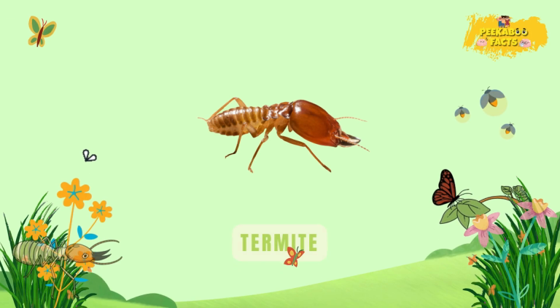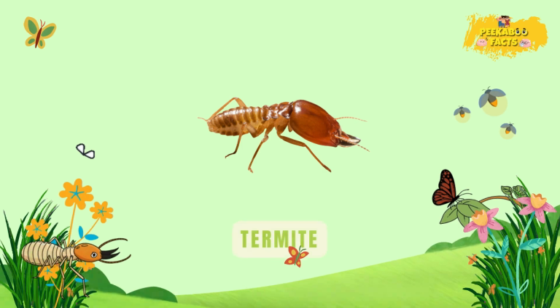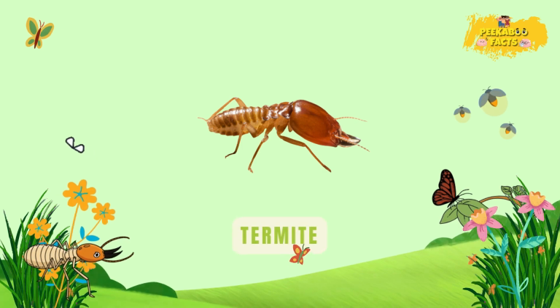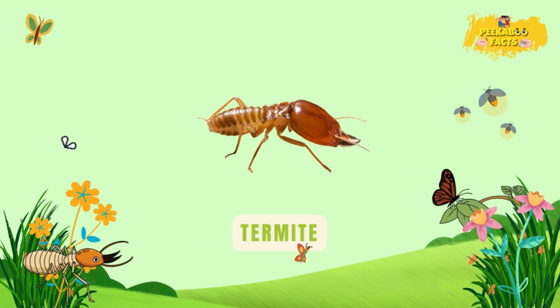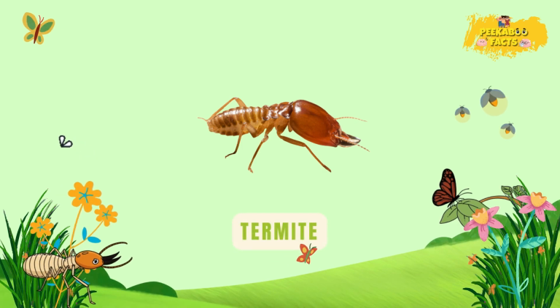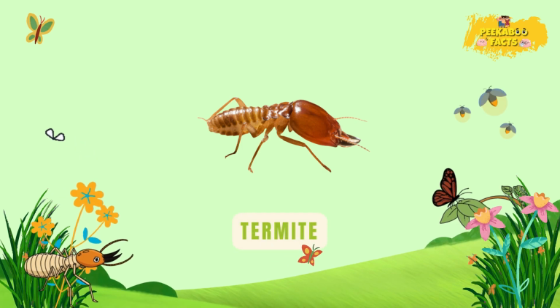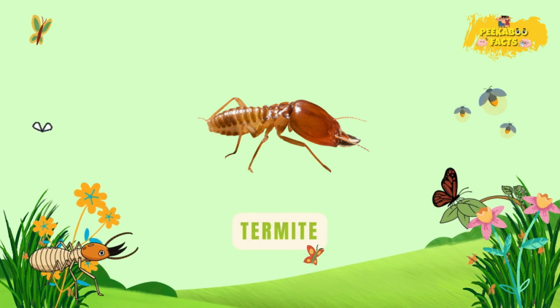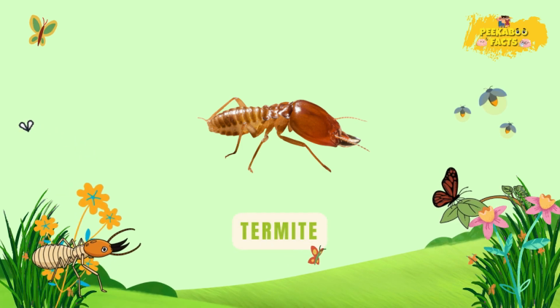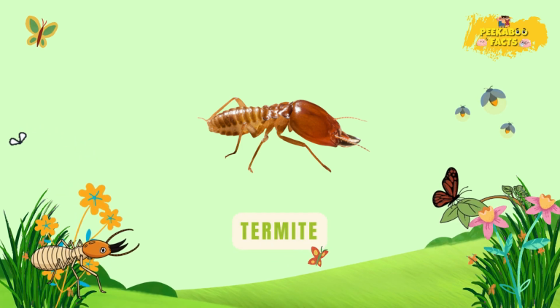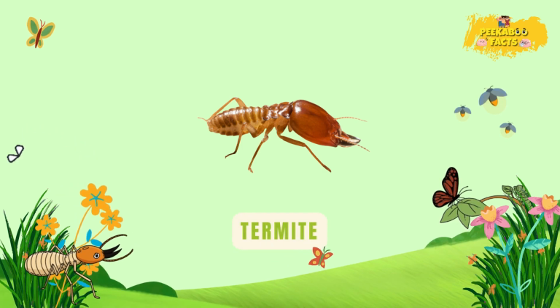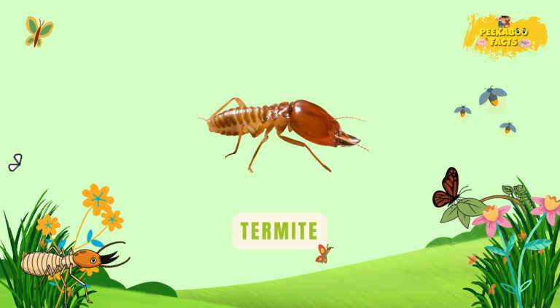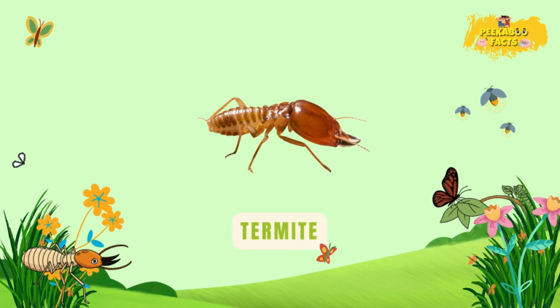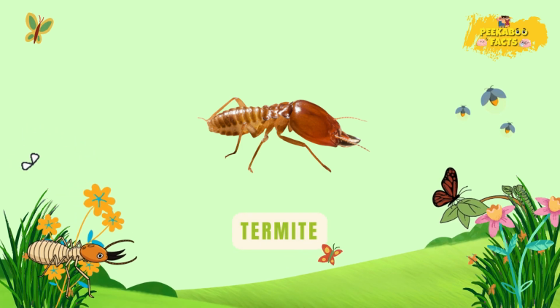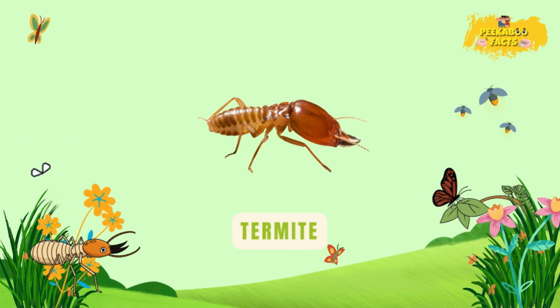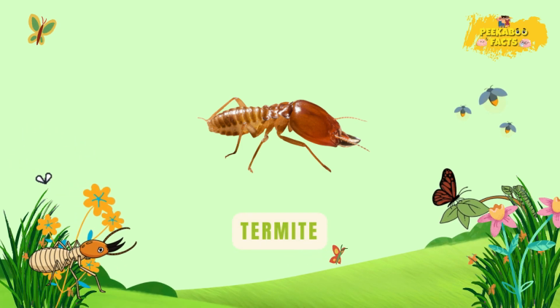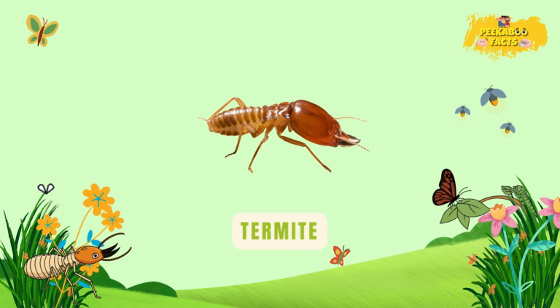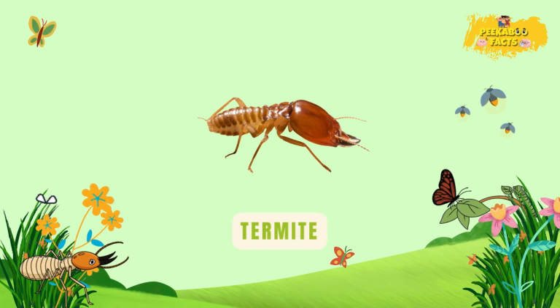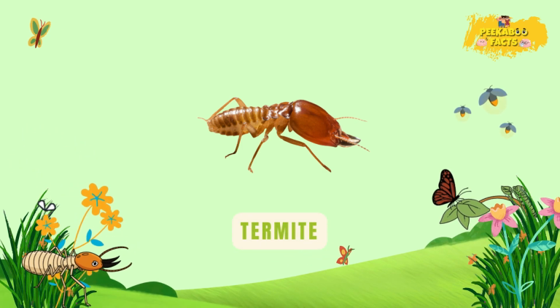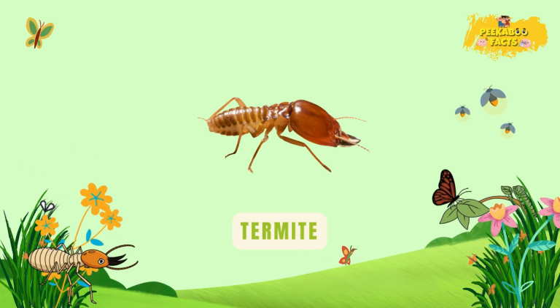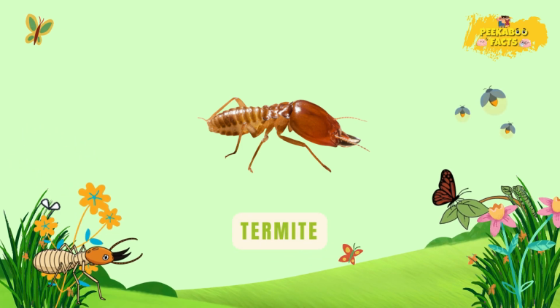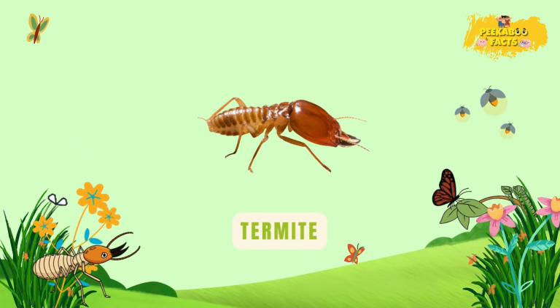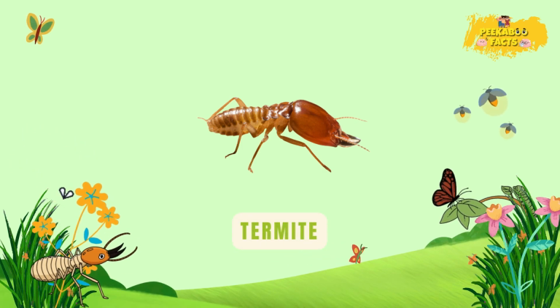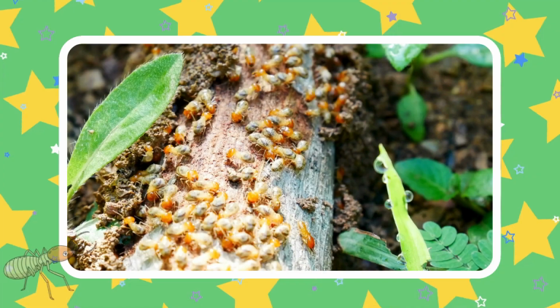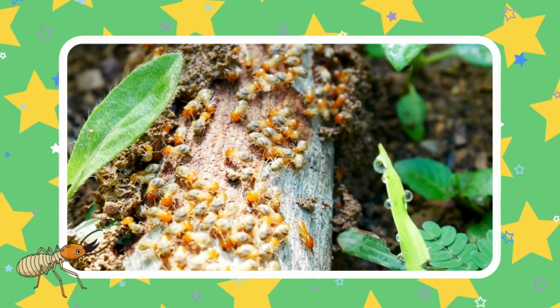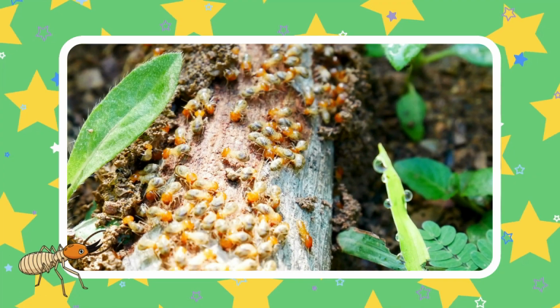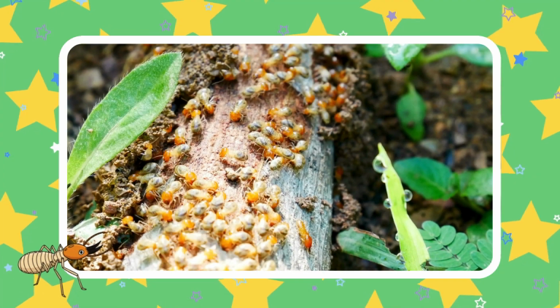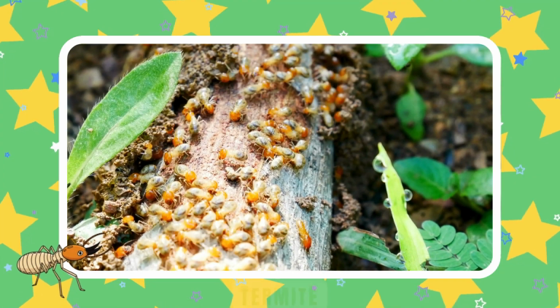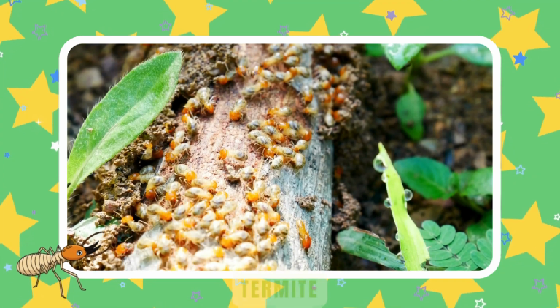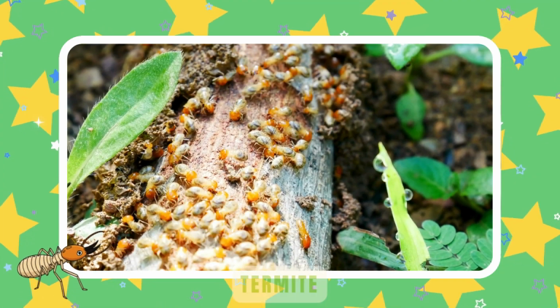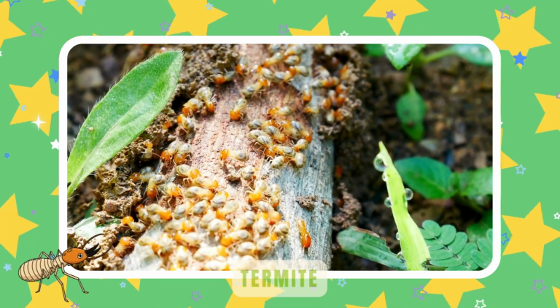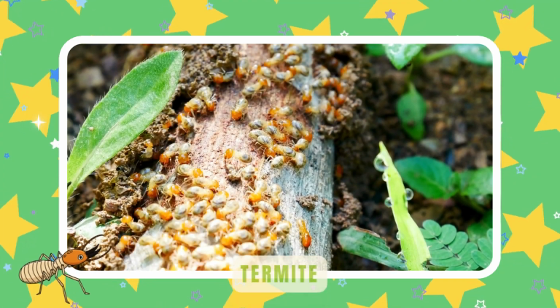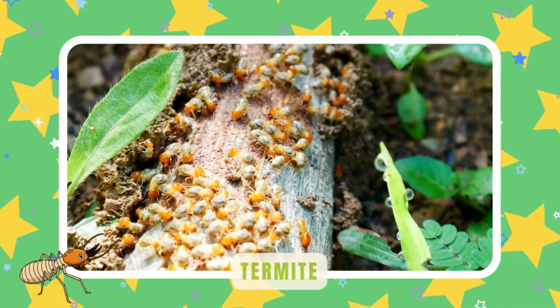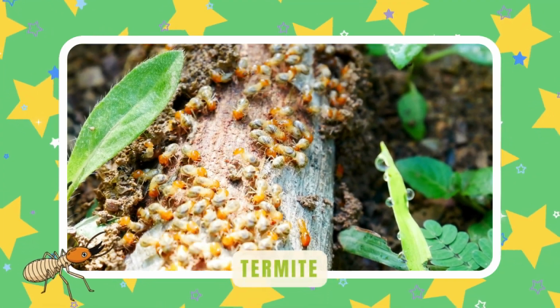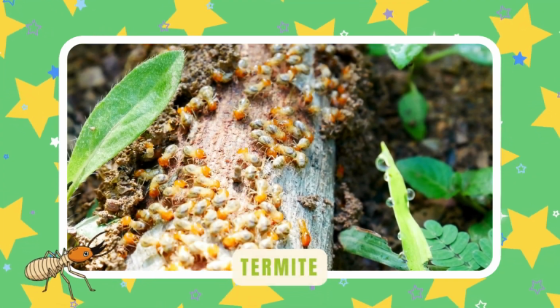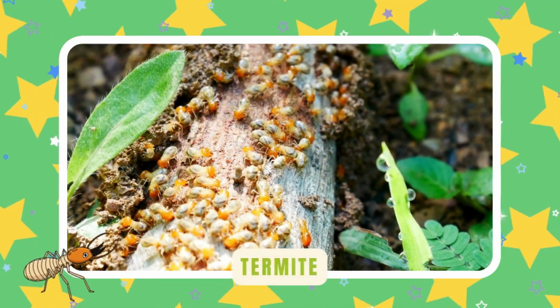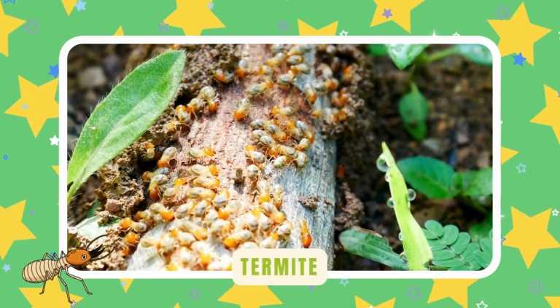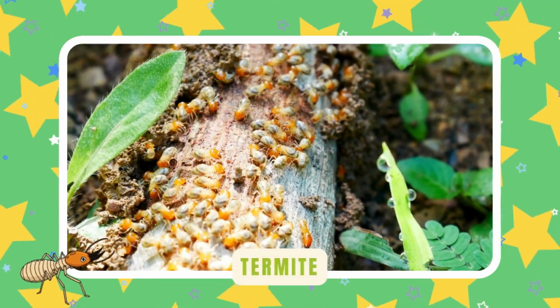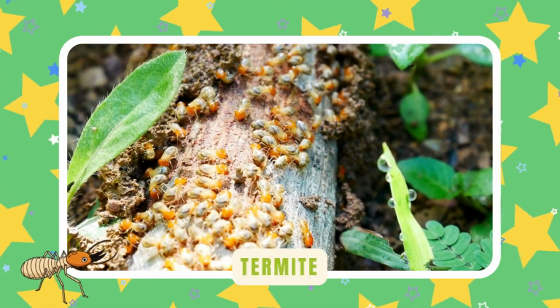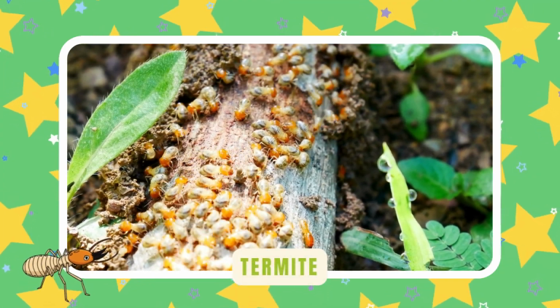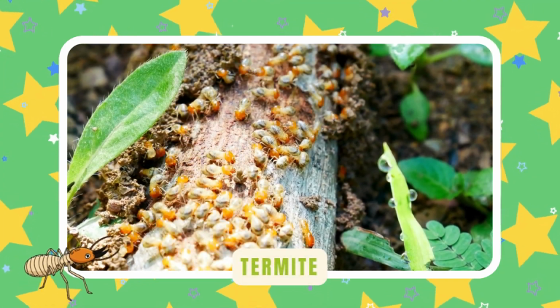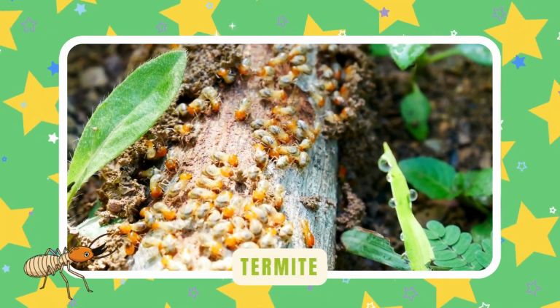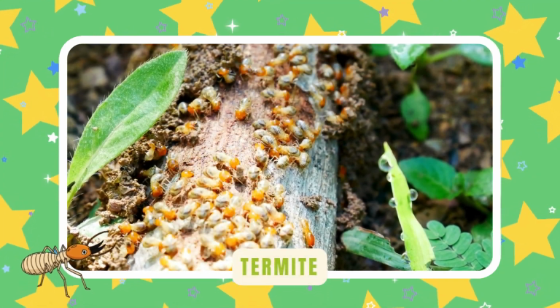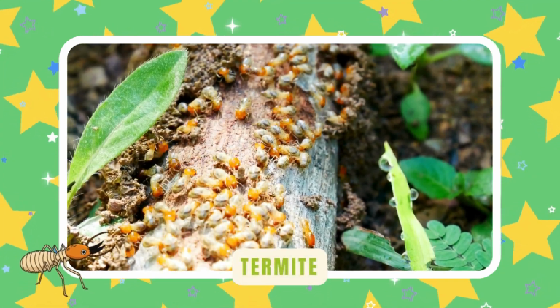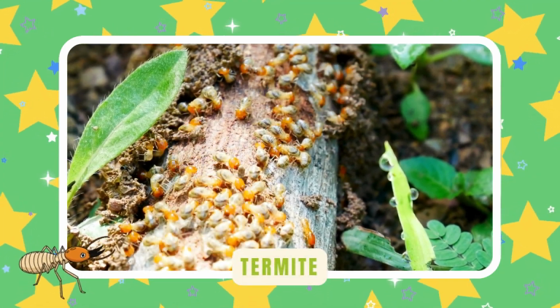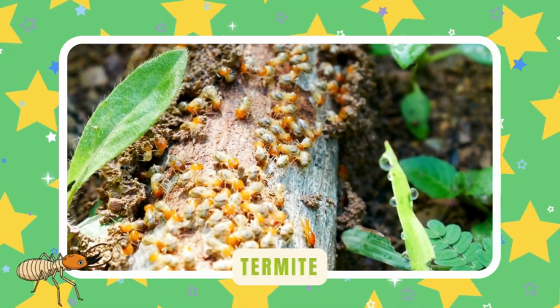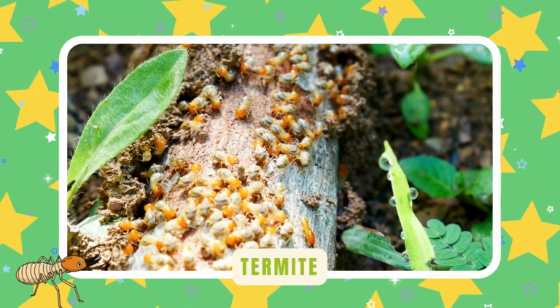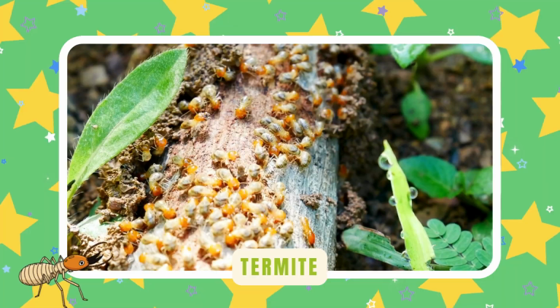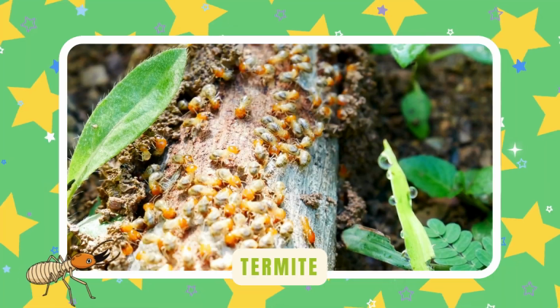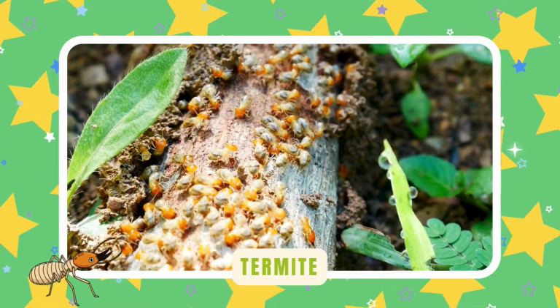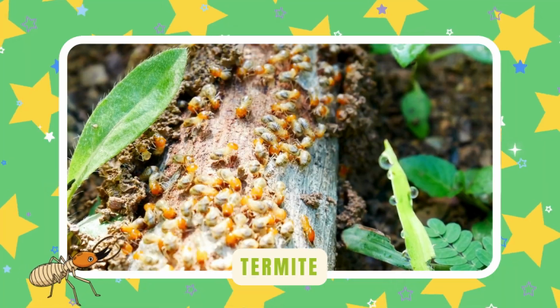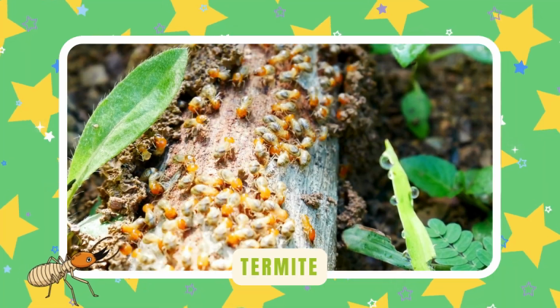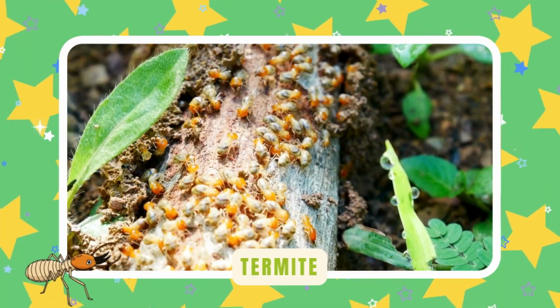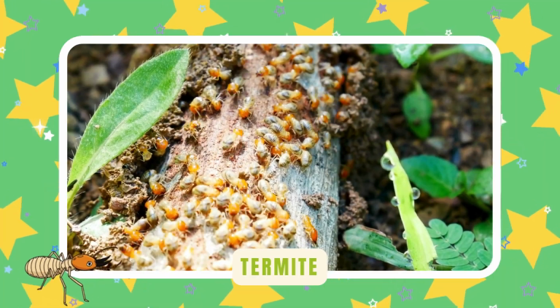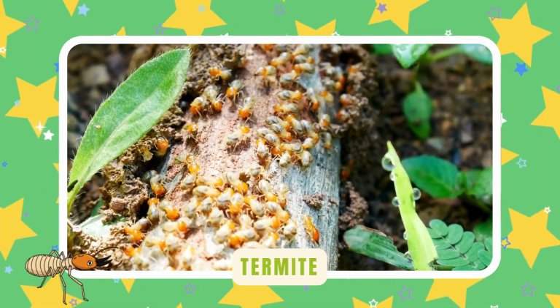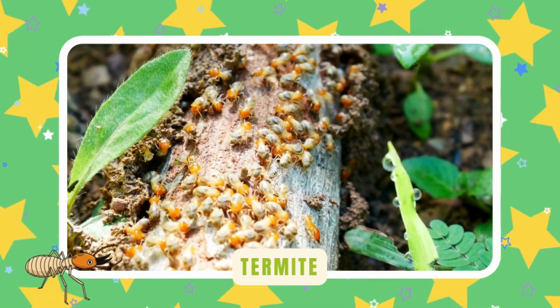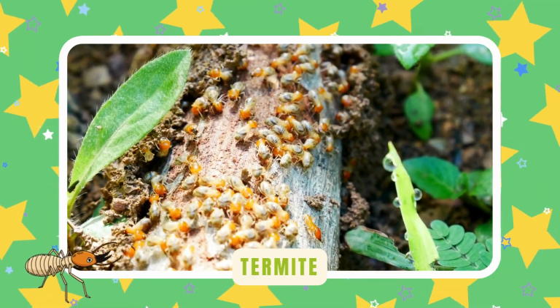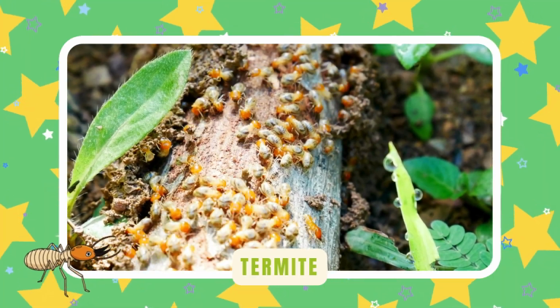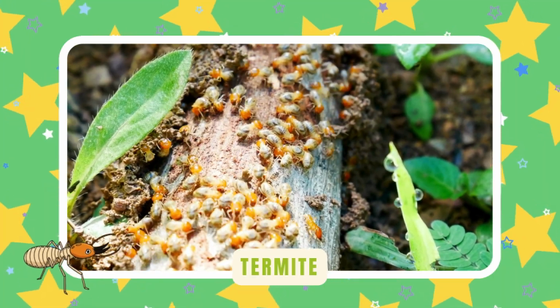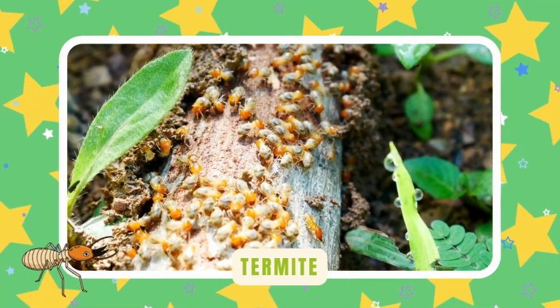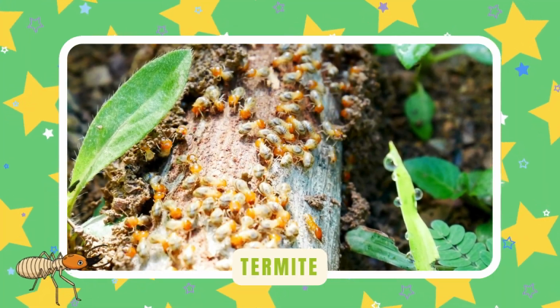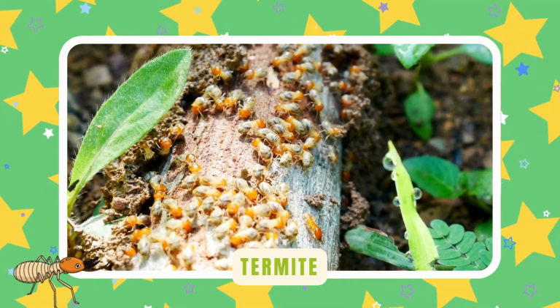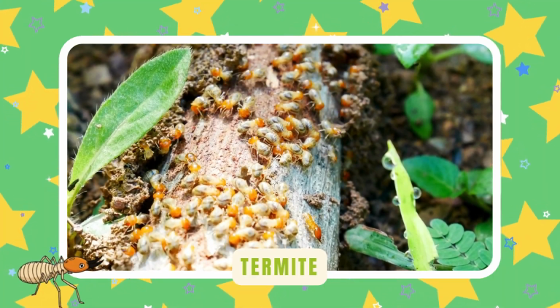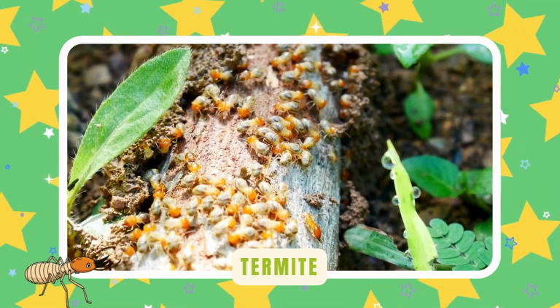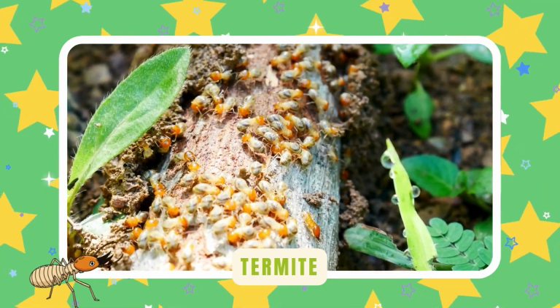Termite. Termites build tall, muddy castles. They eat wood but never sleep — always busy working as a team.